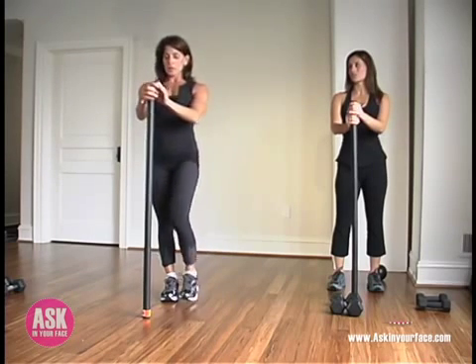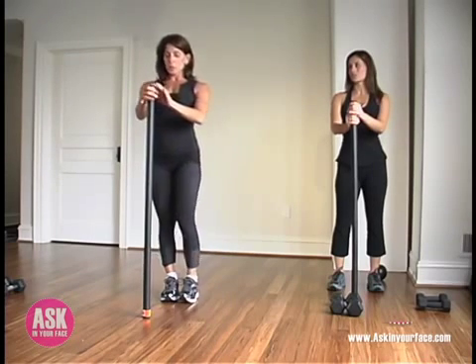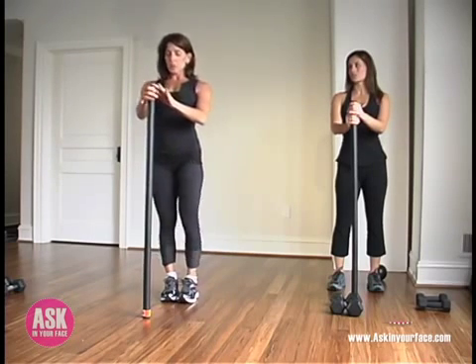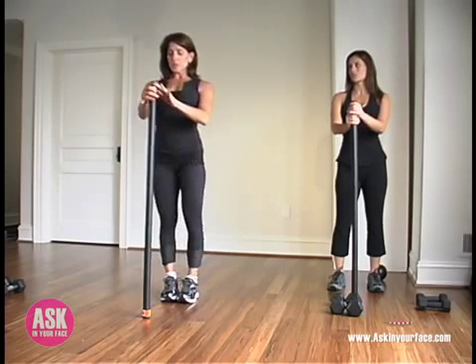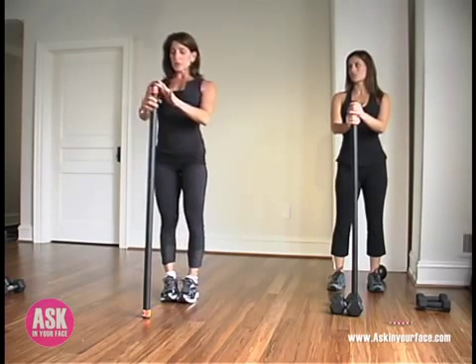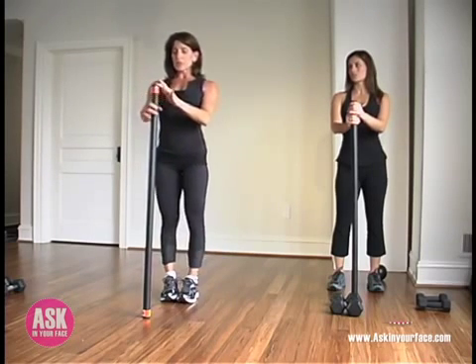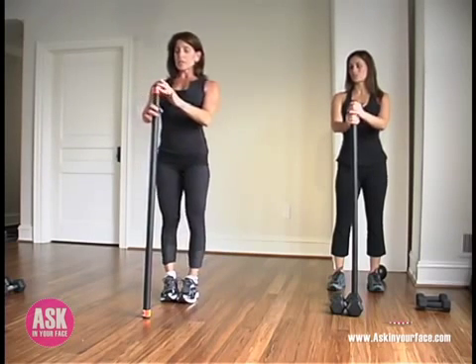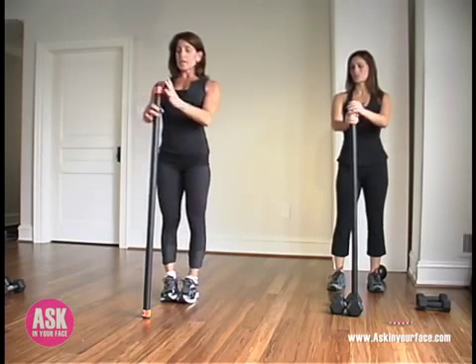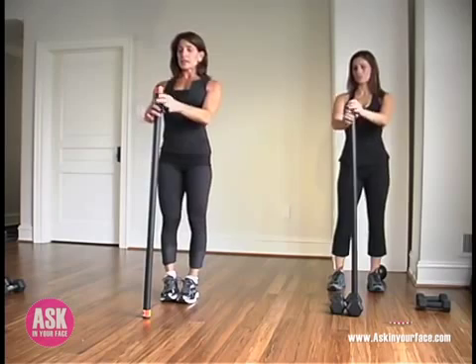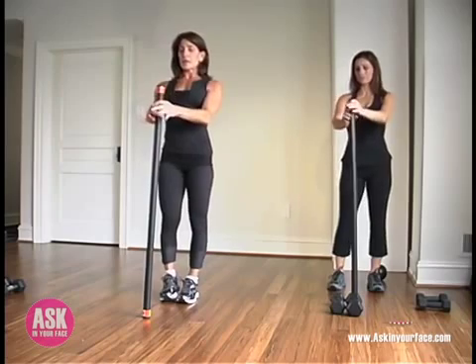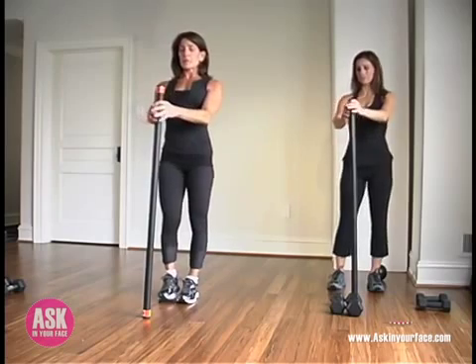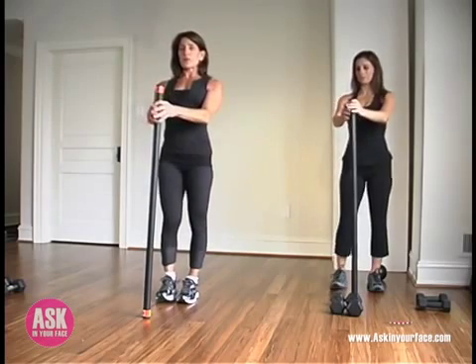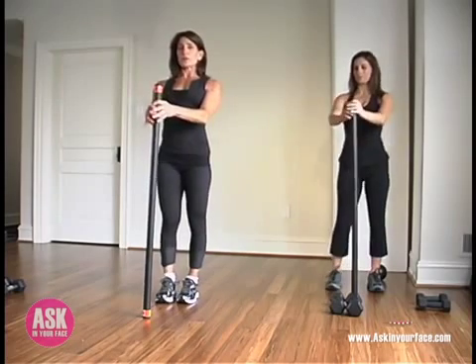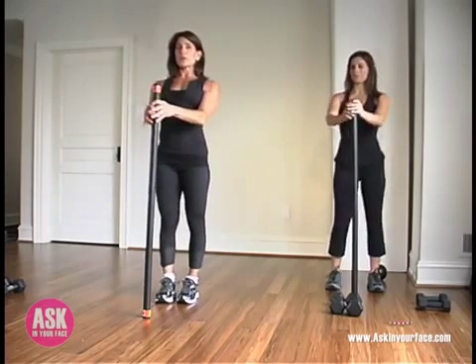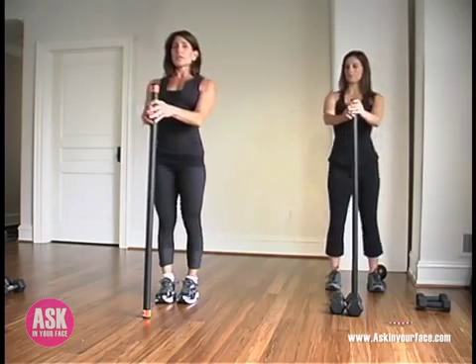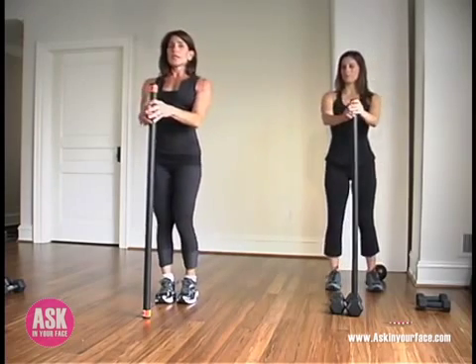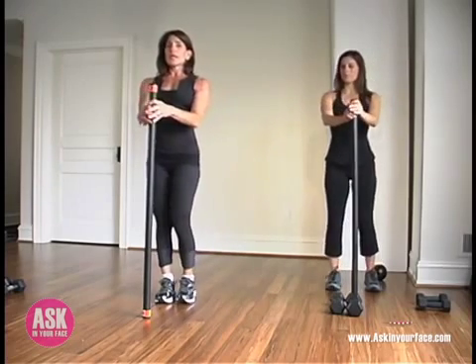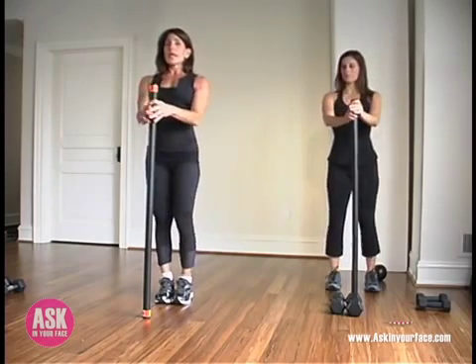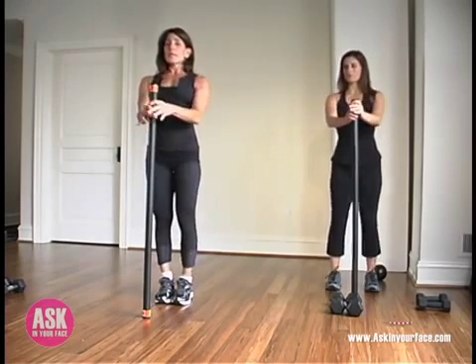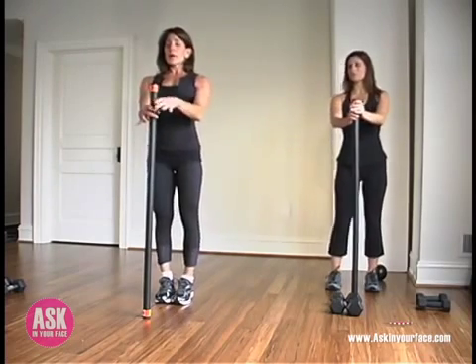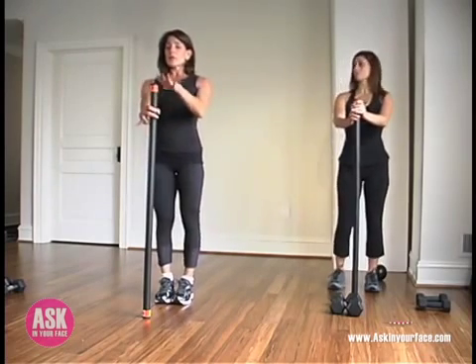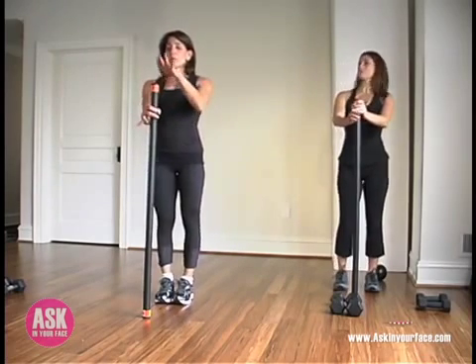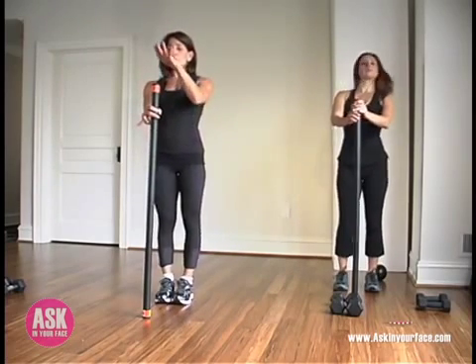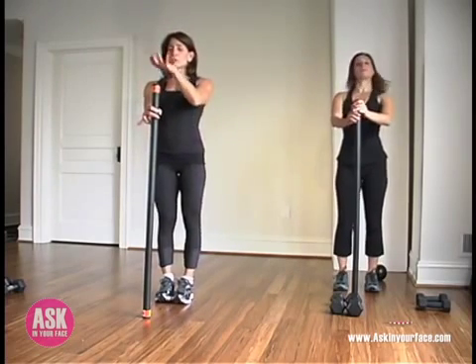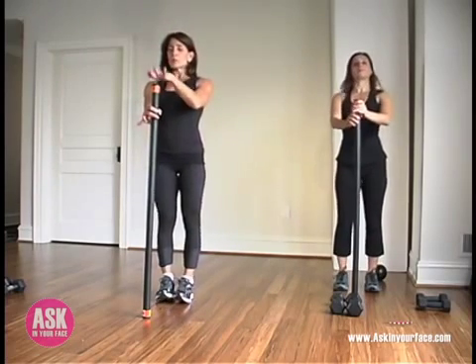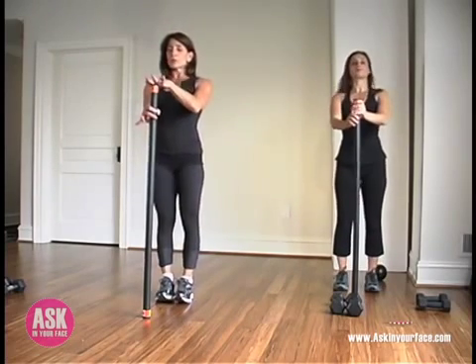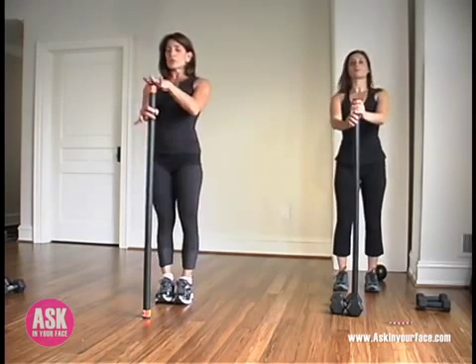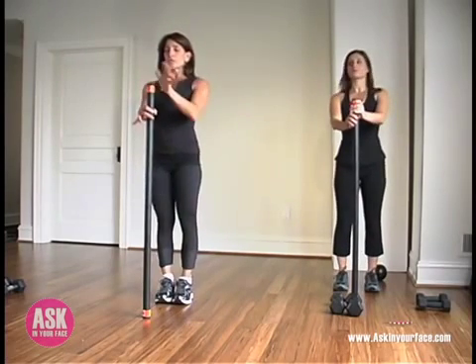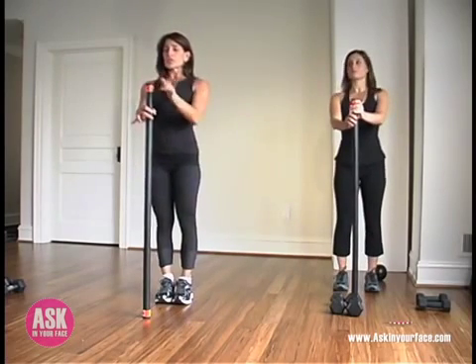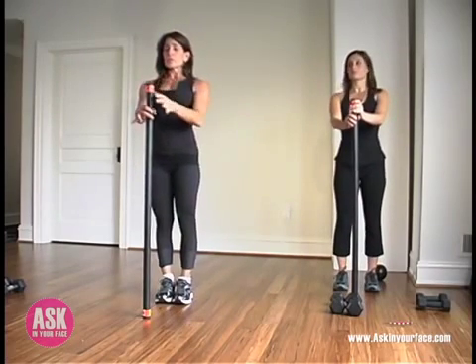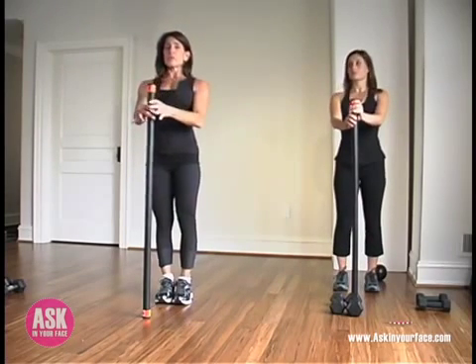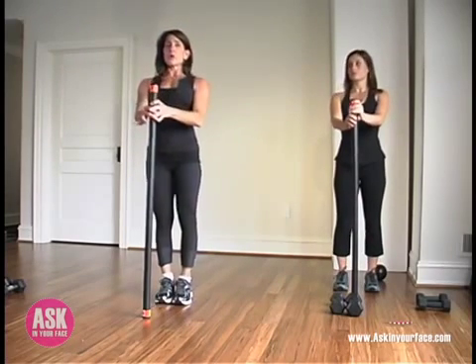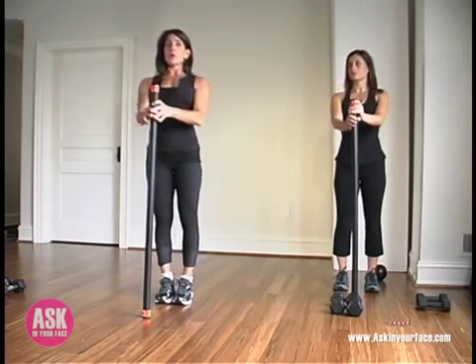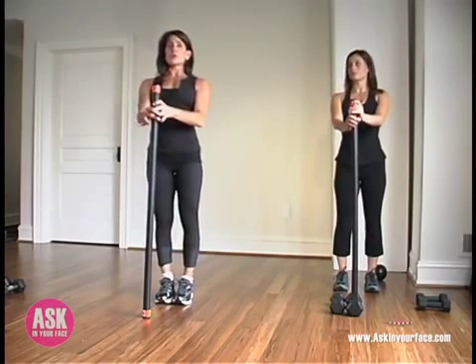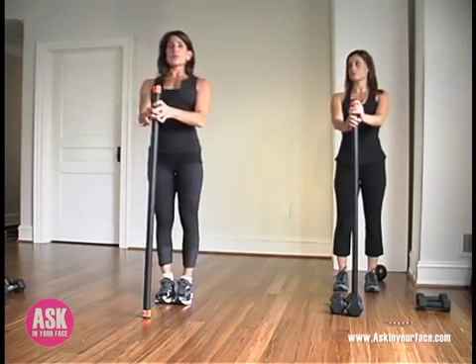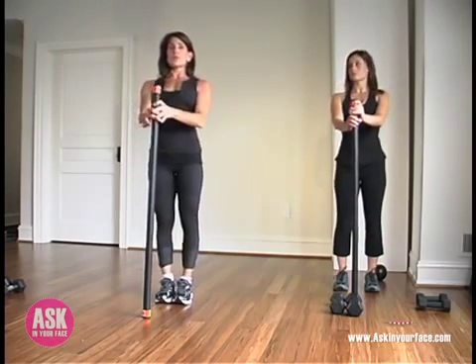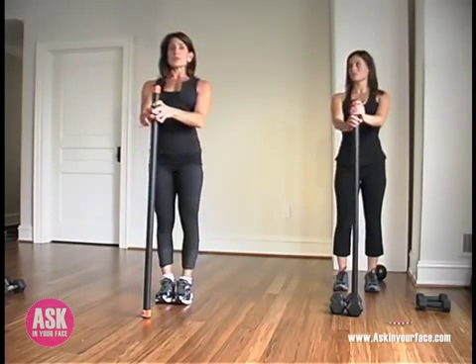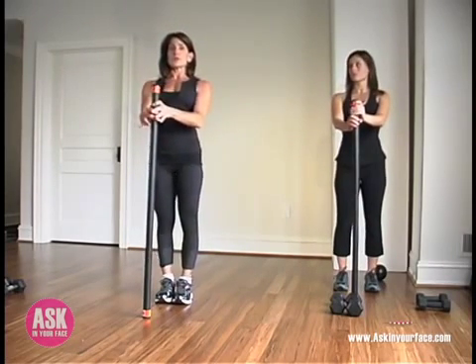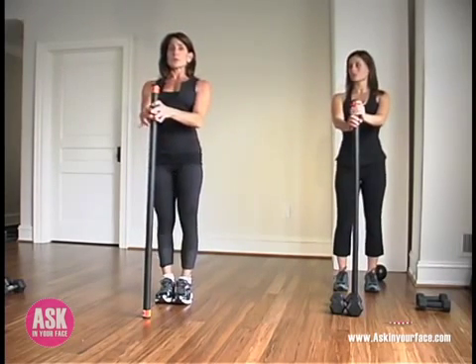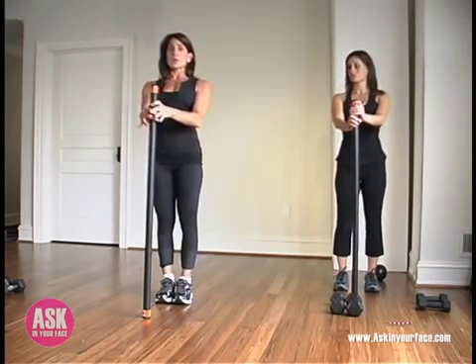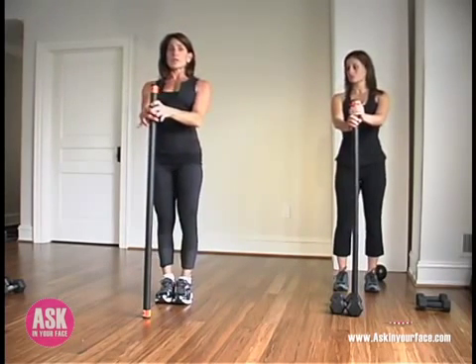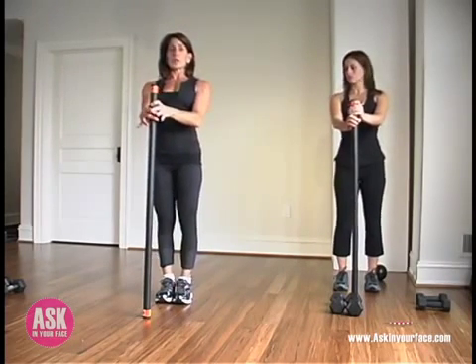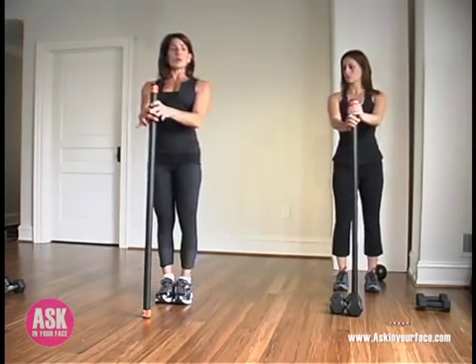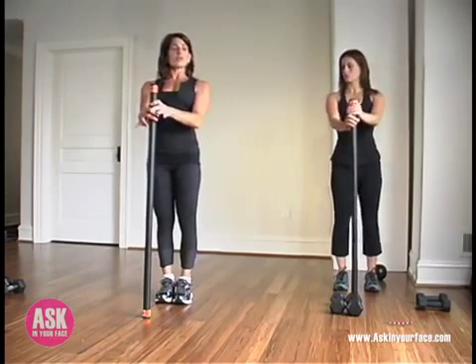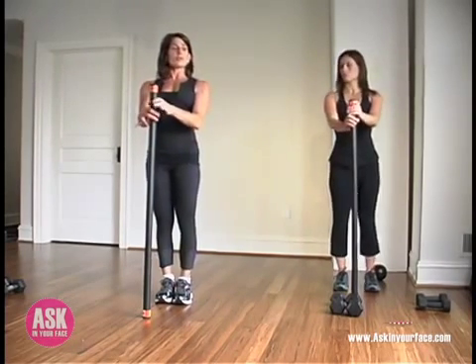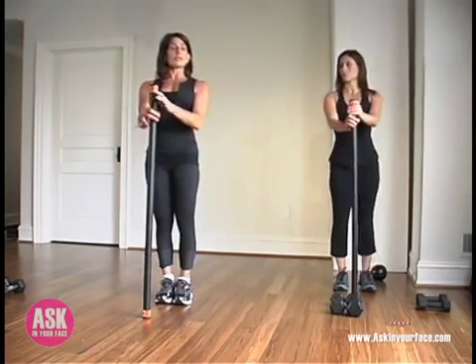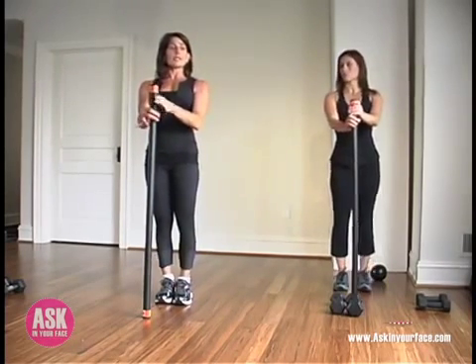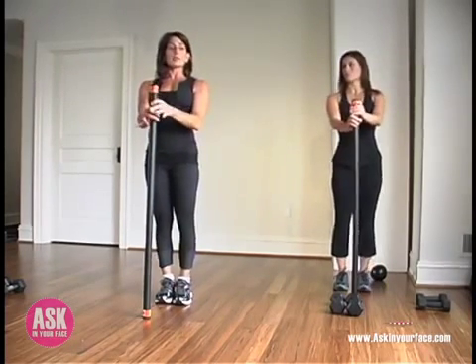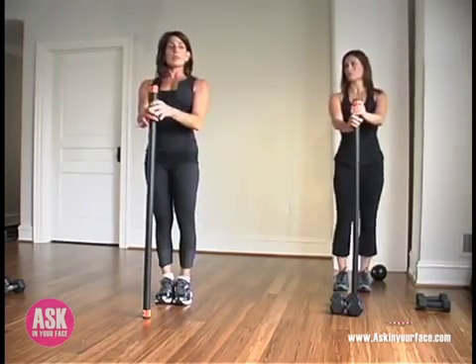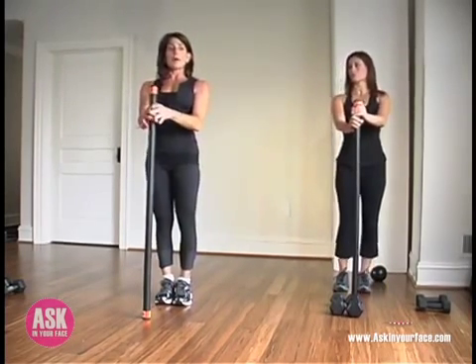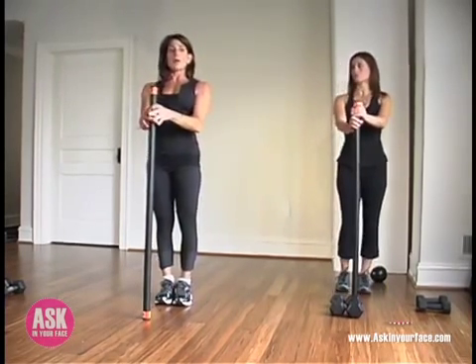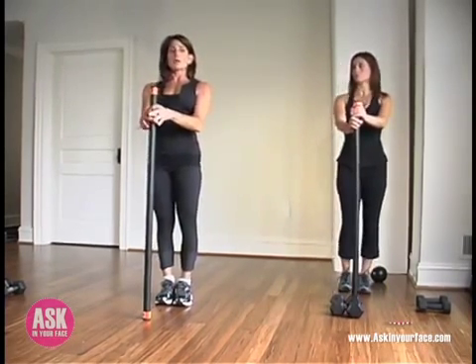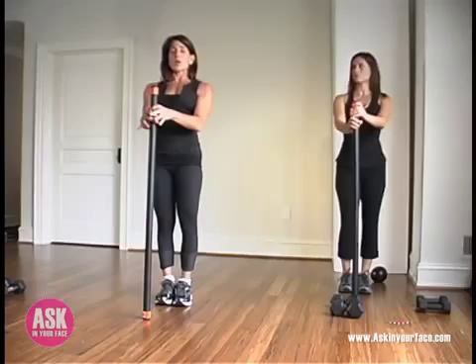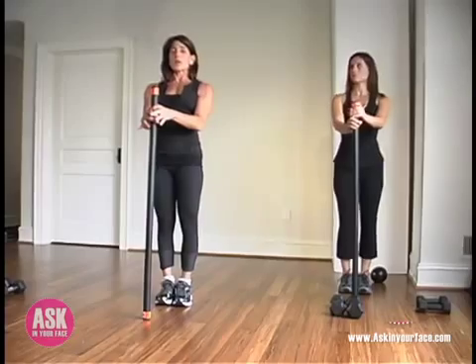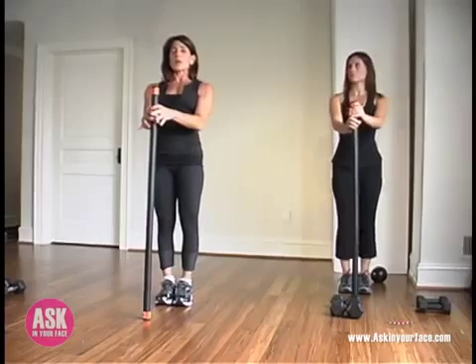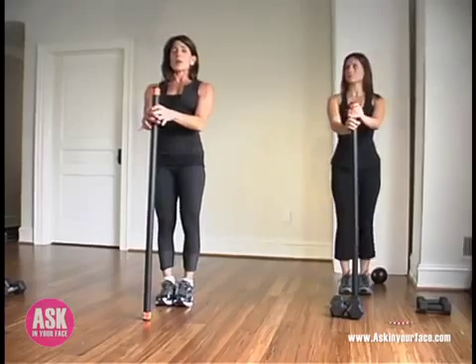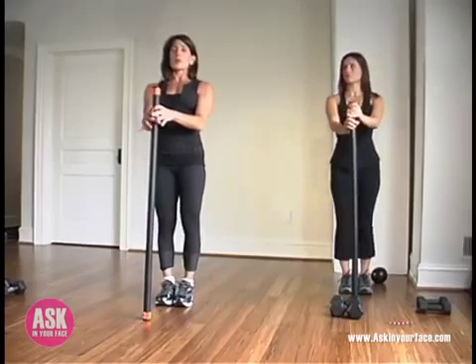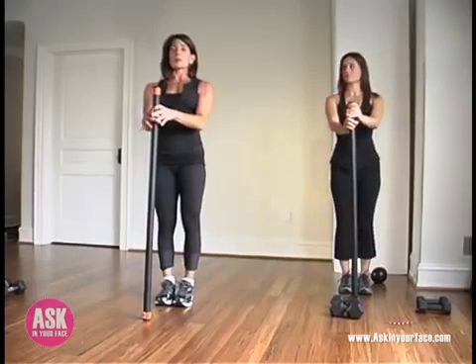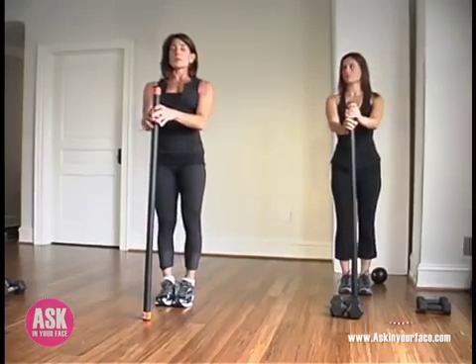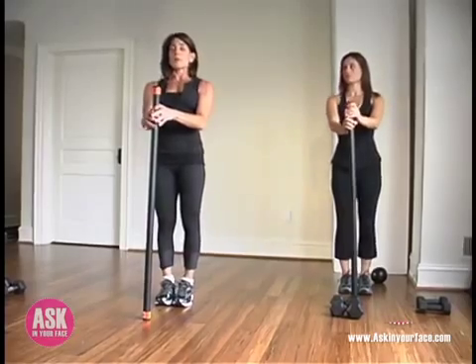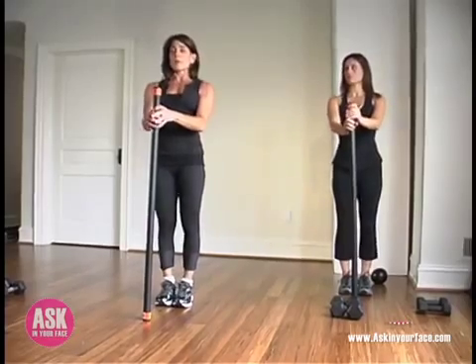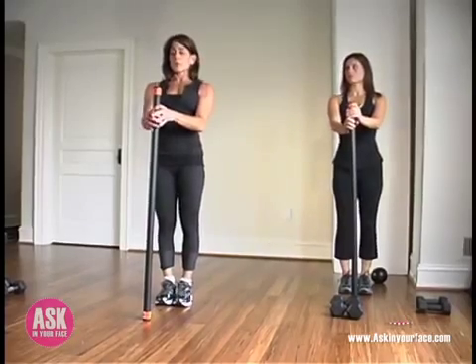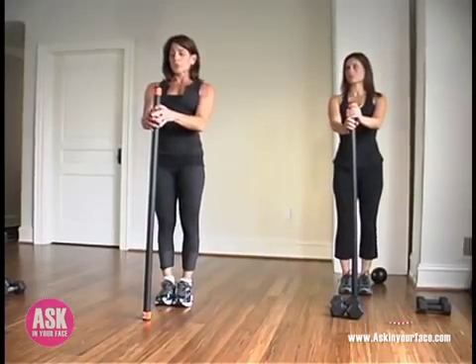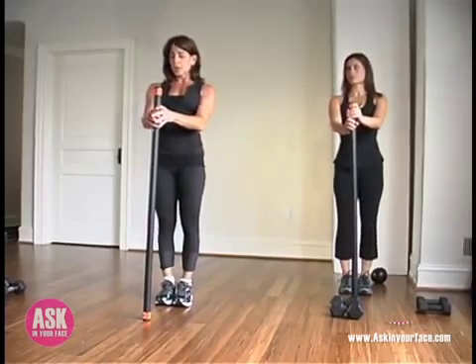We're going to start standing up here. You can purchase this body bar at most fitness stores, anywhere from 6 pounds up to about 30.